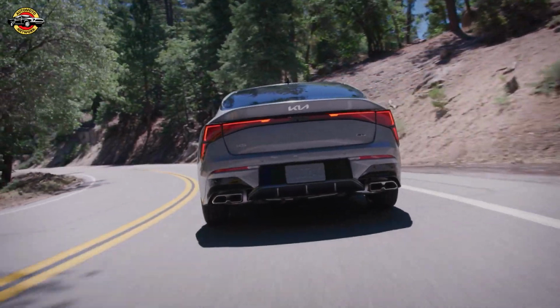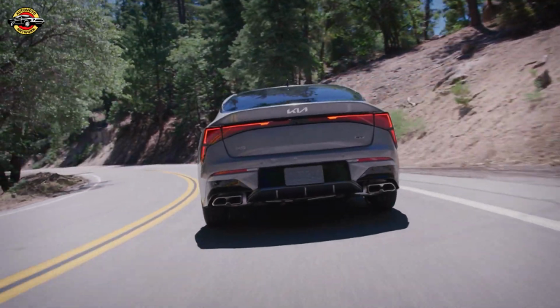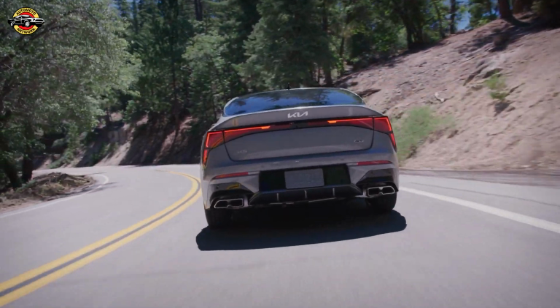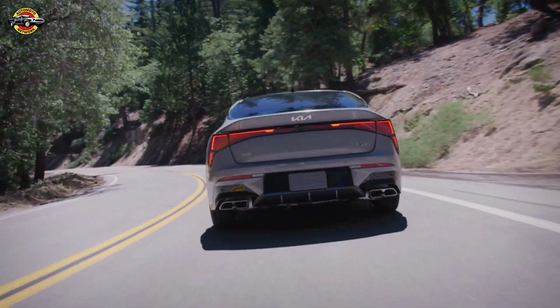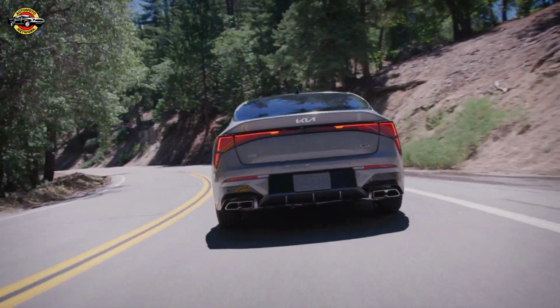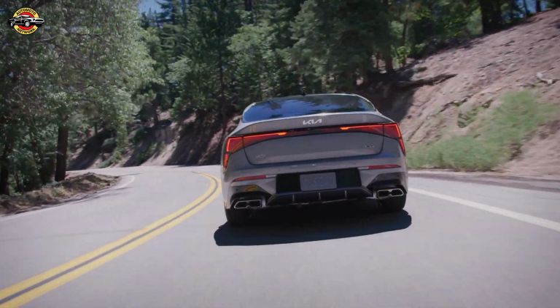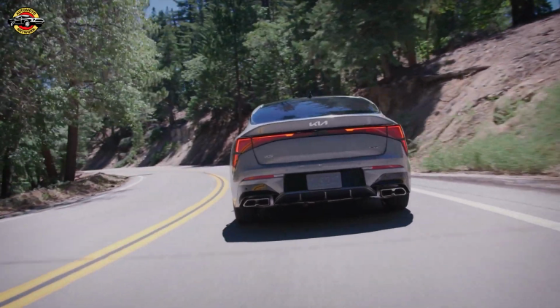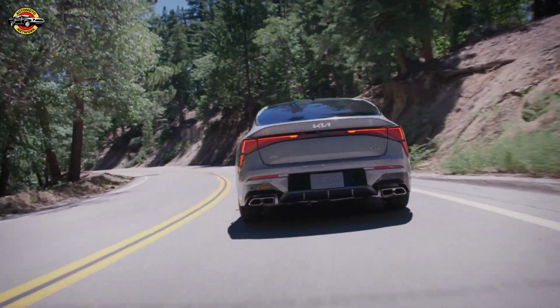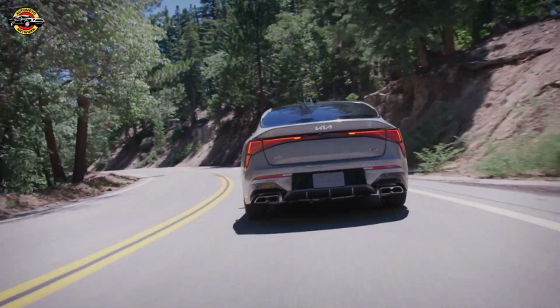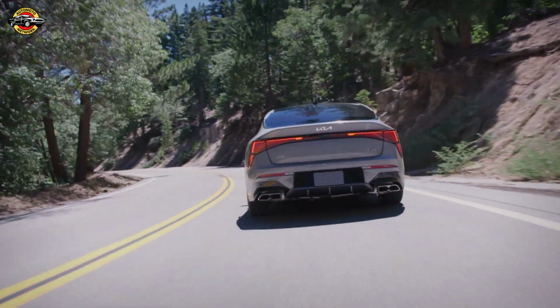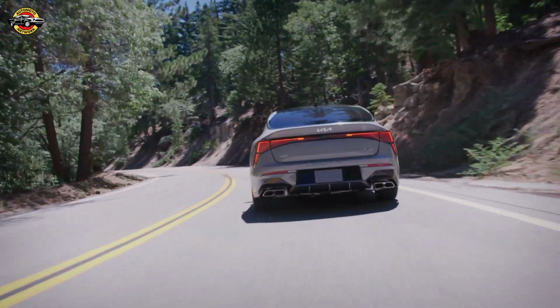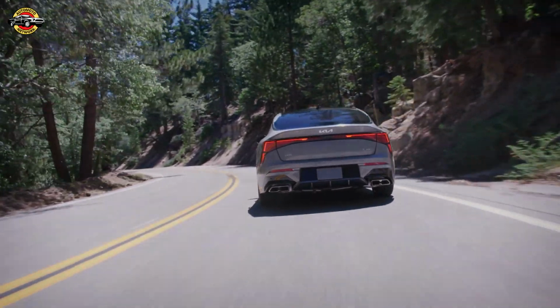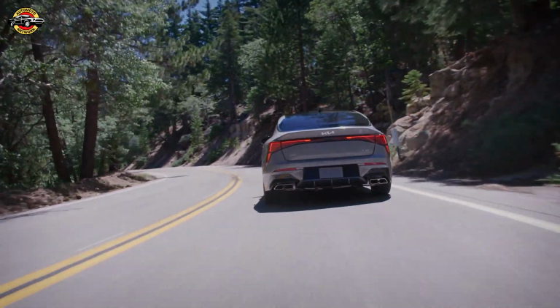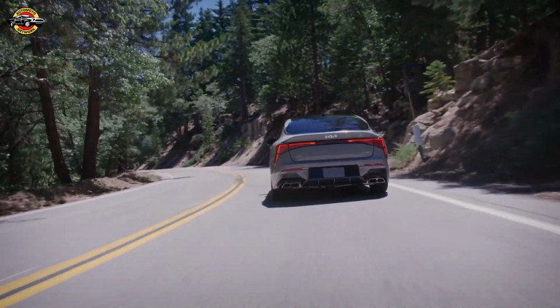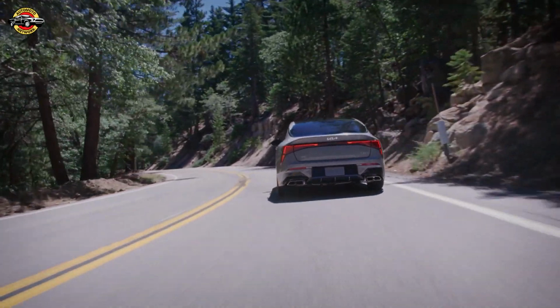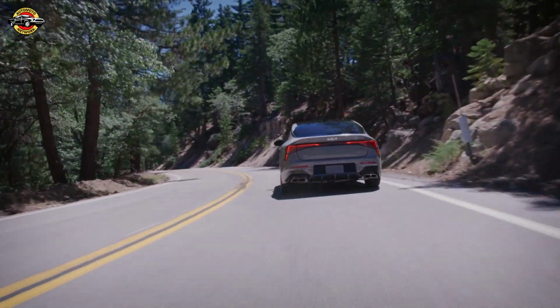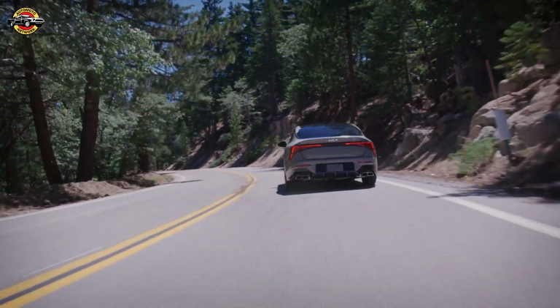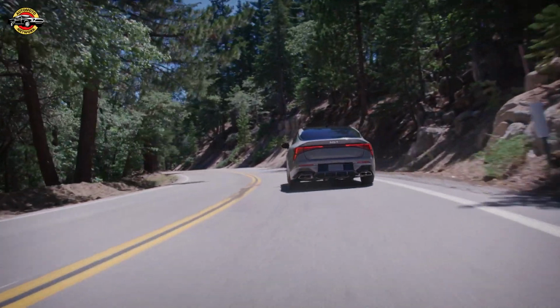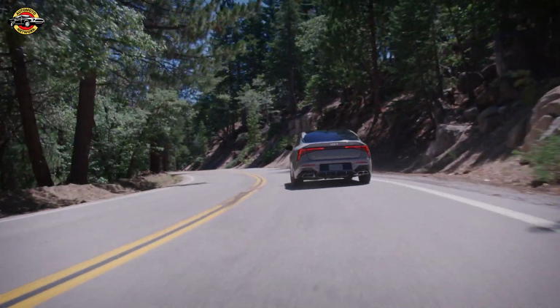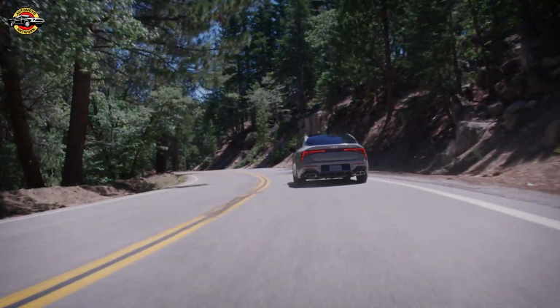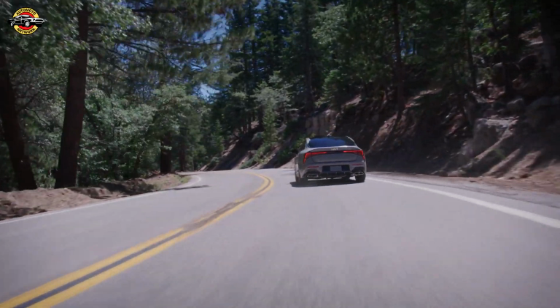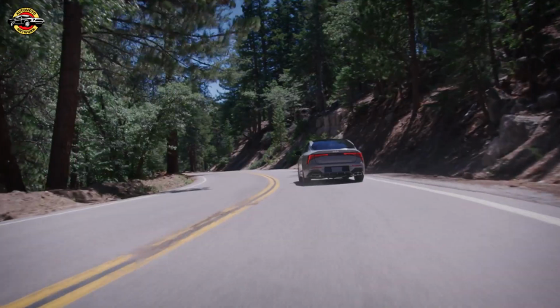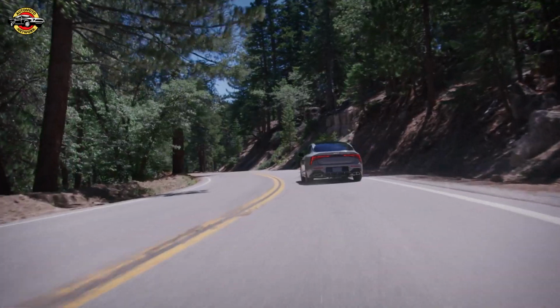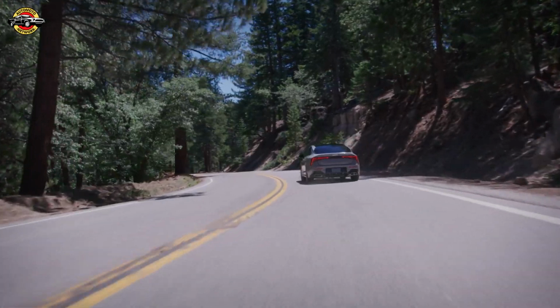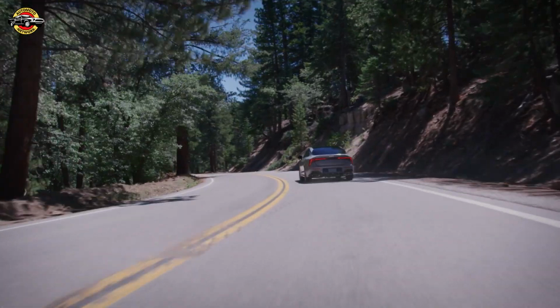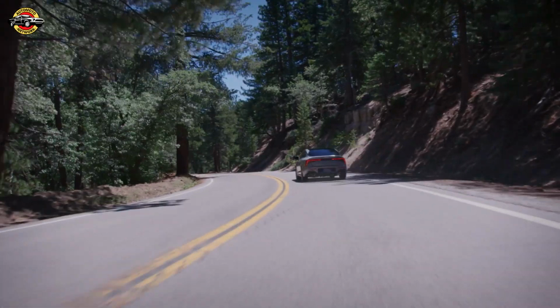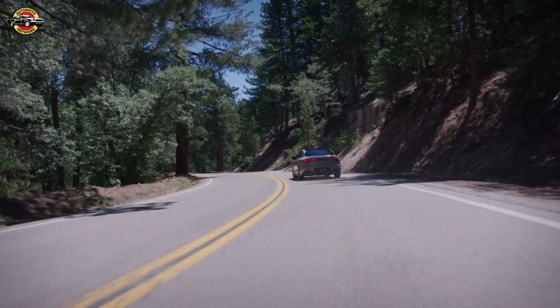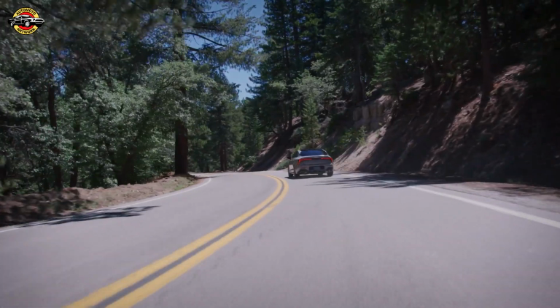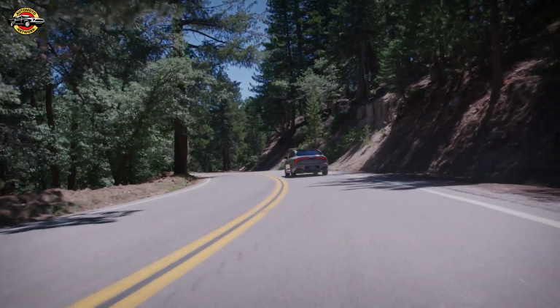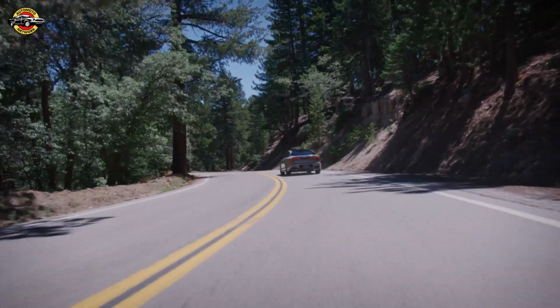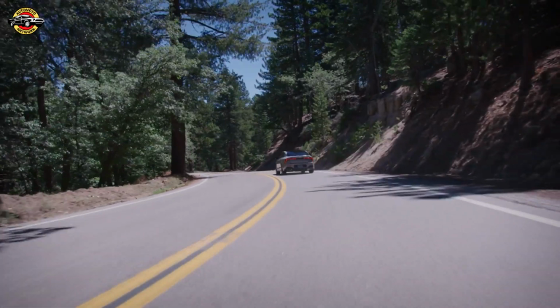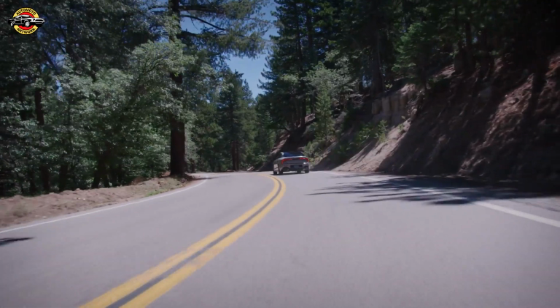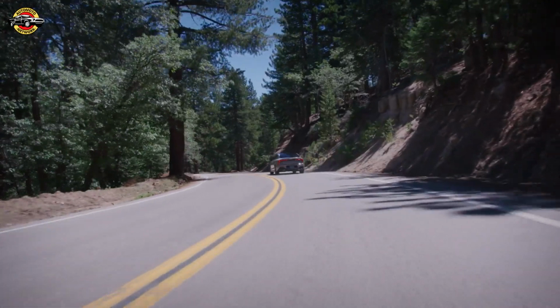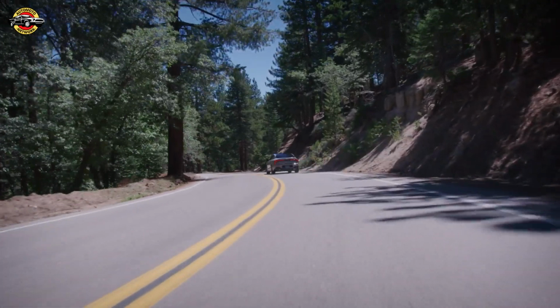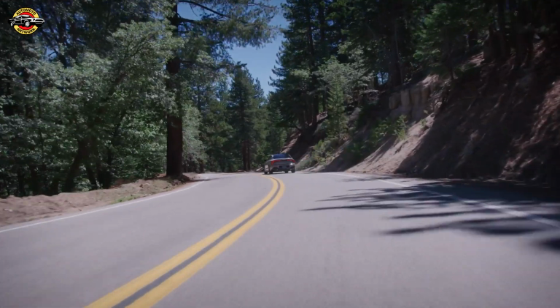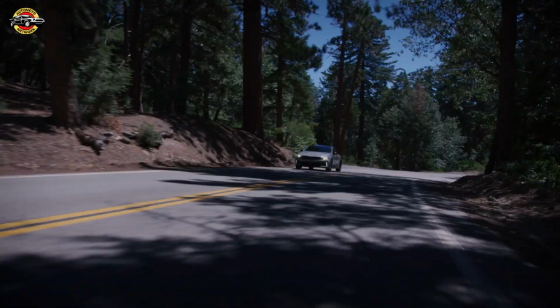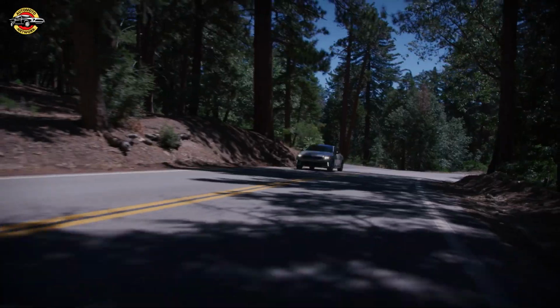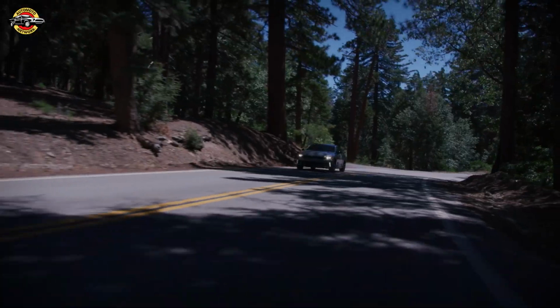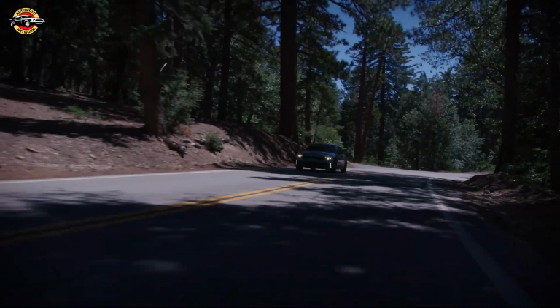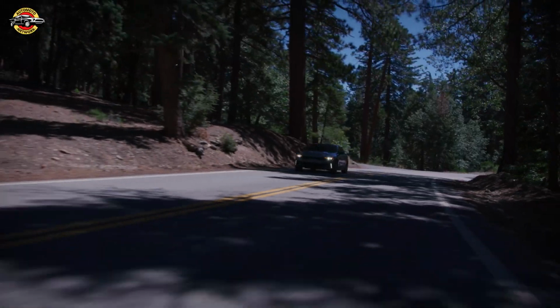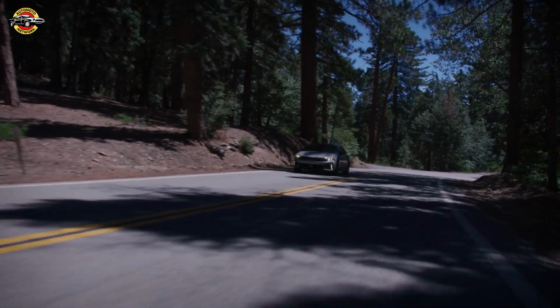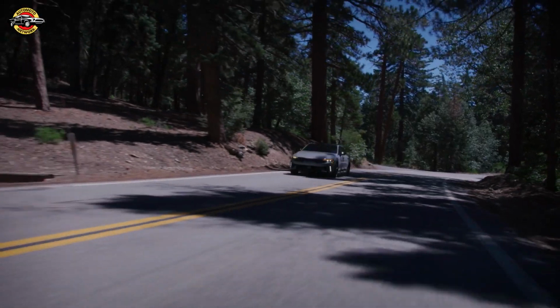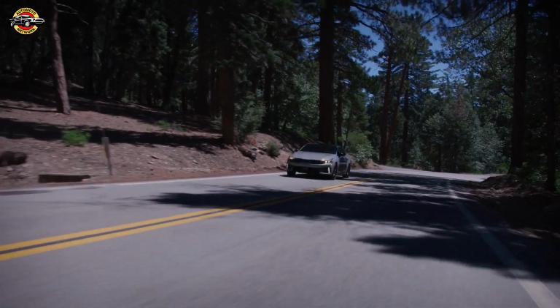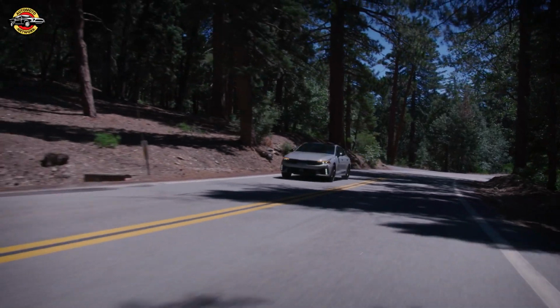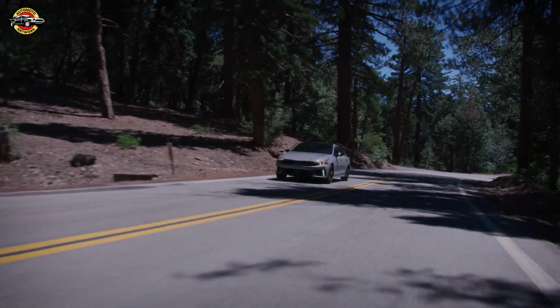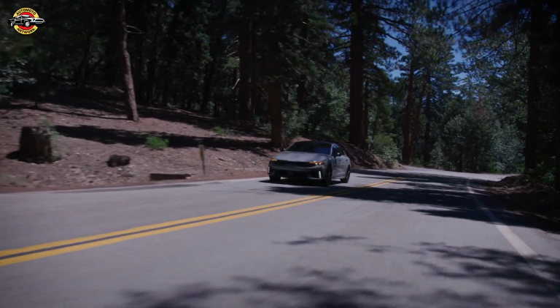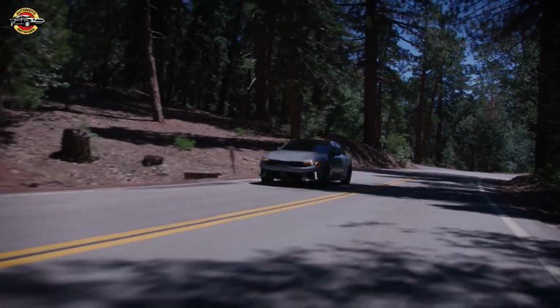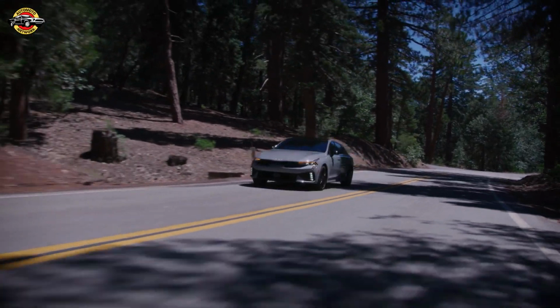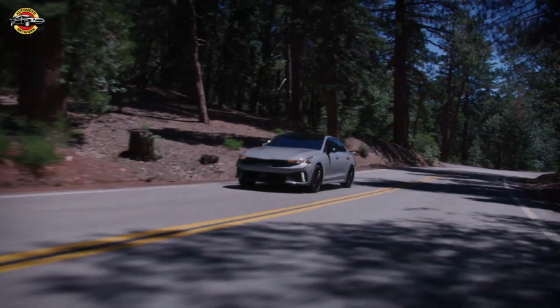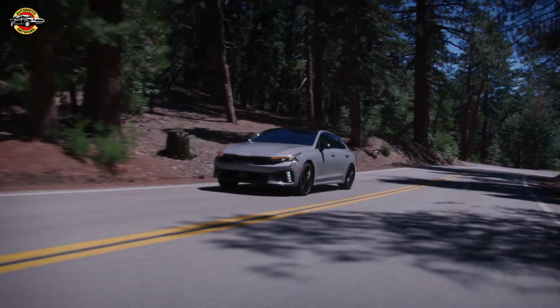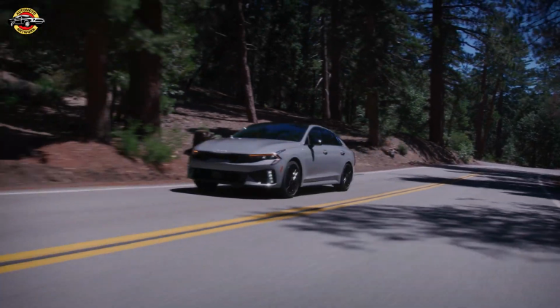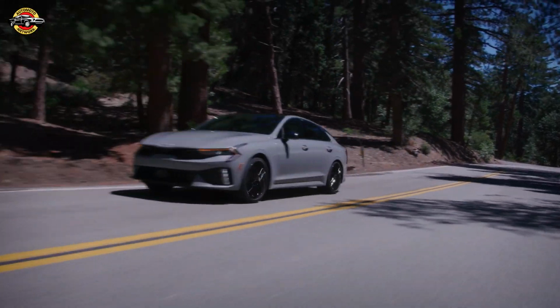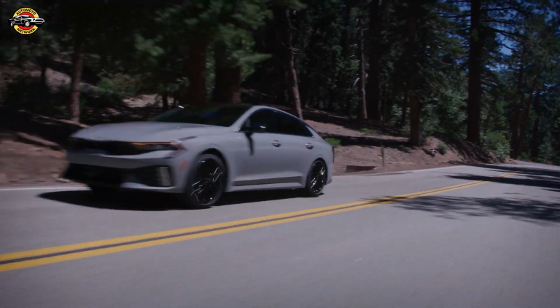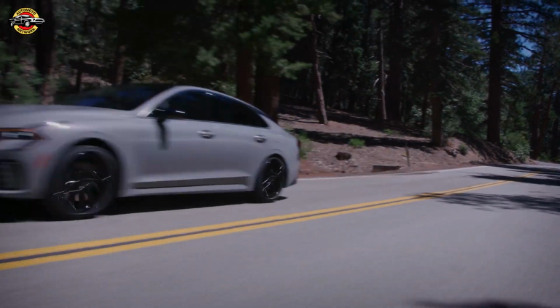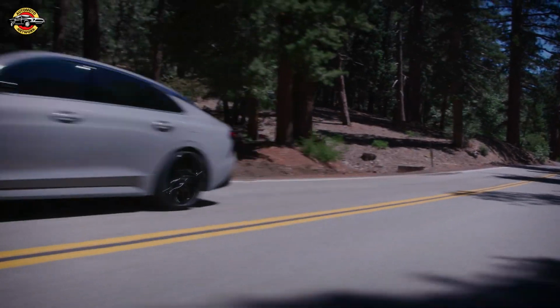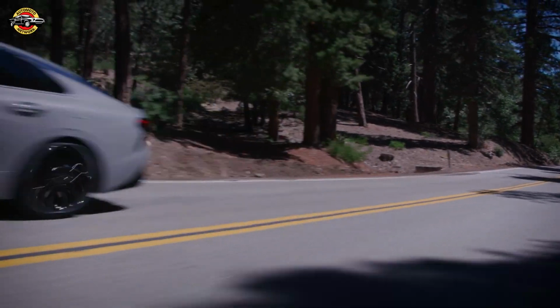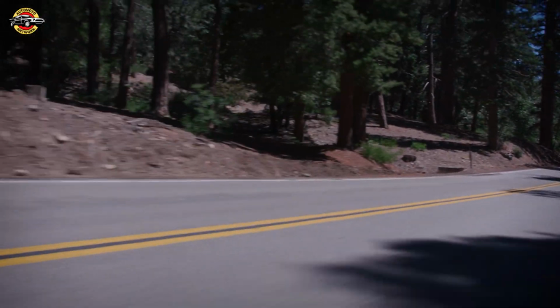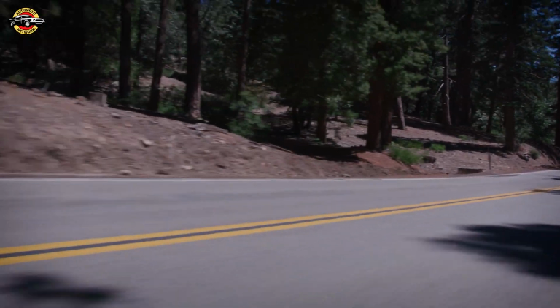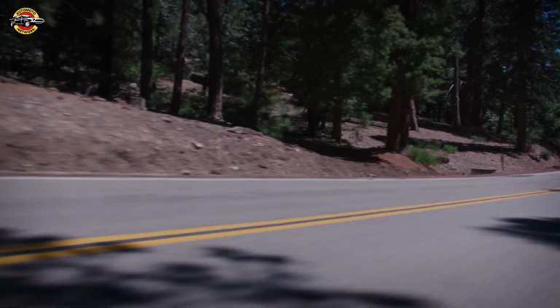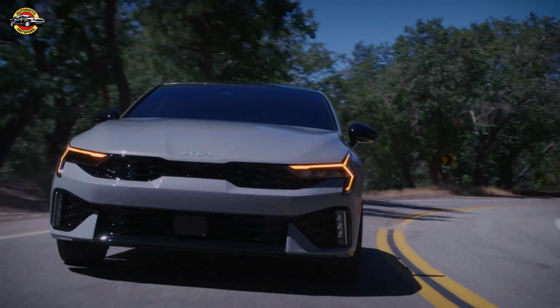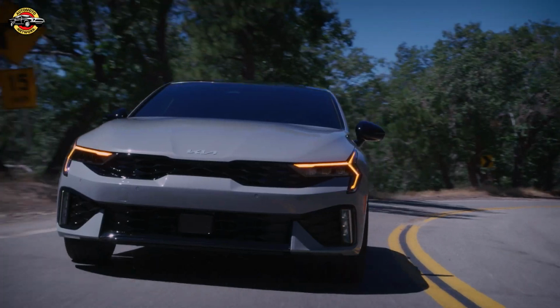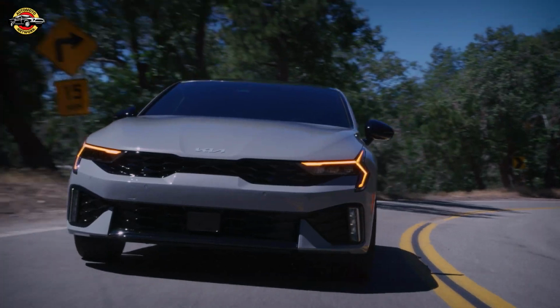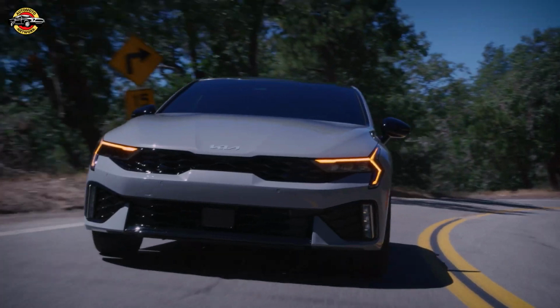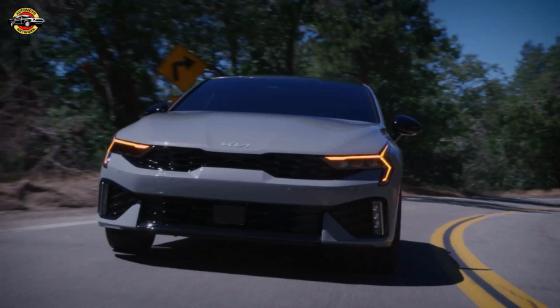The 2025 Kia K5 will be arriving soon at Kia dealerships in the second quarter of 2025. Don't miss your chance to experience automotive excellence first hand.